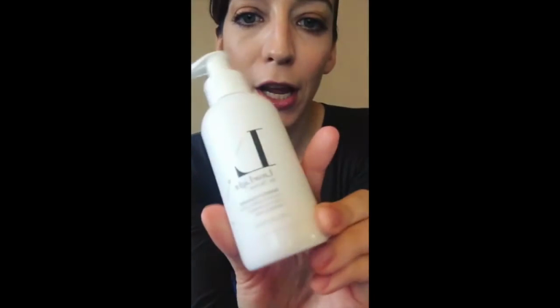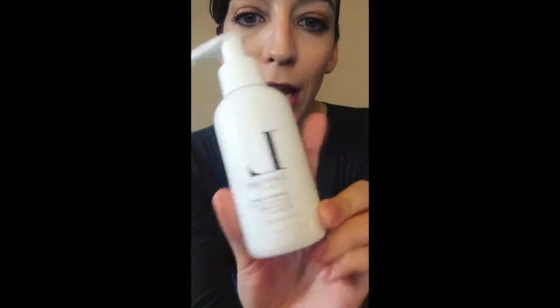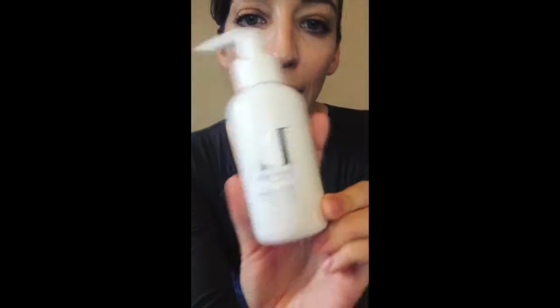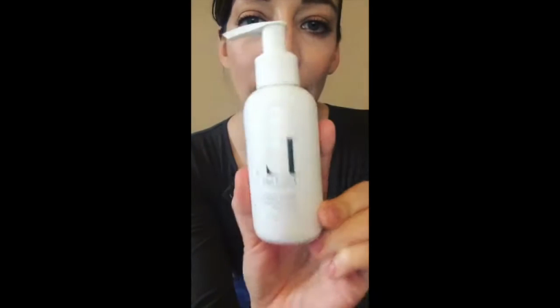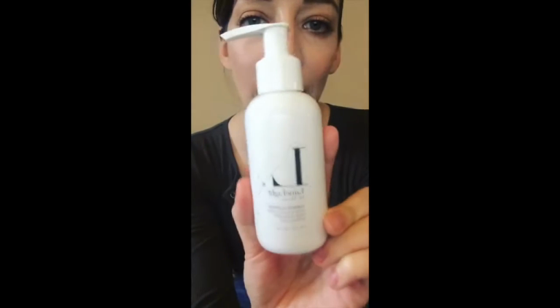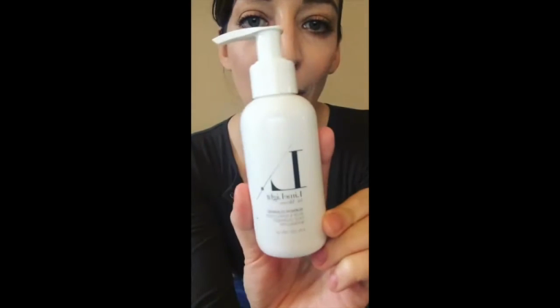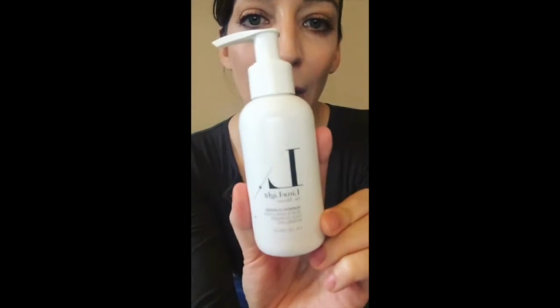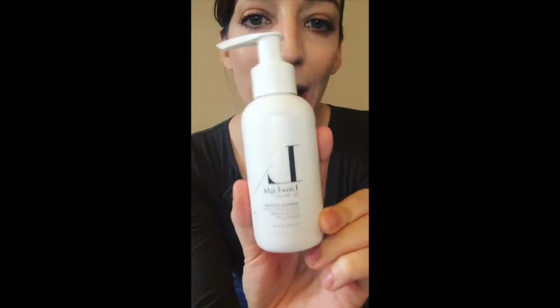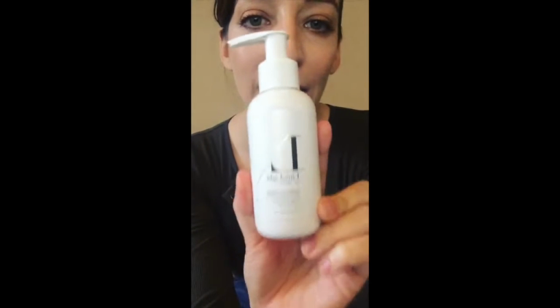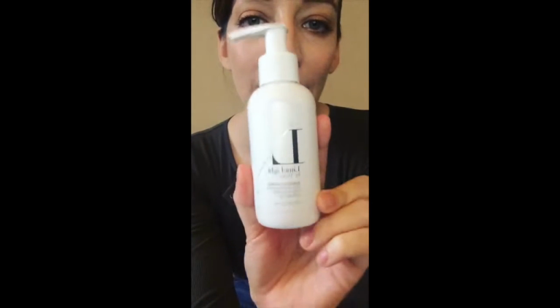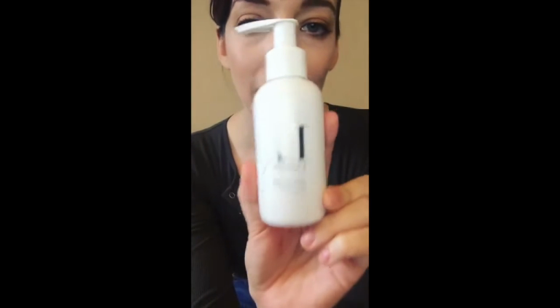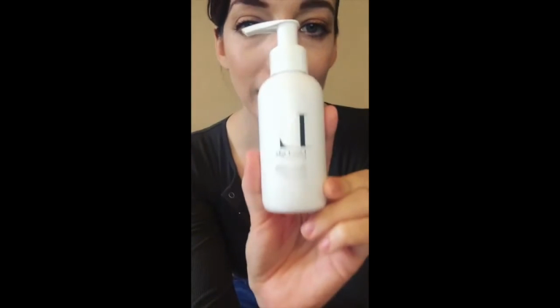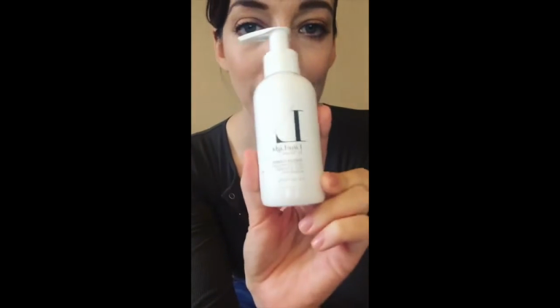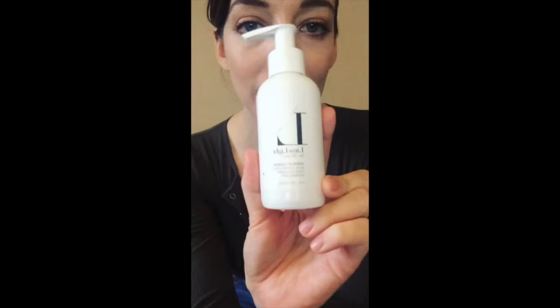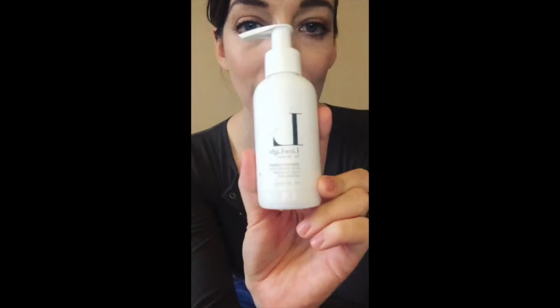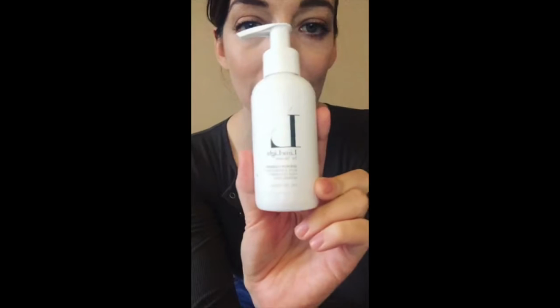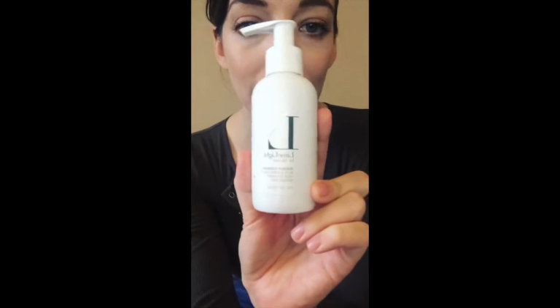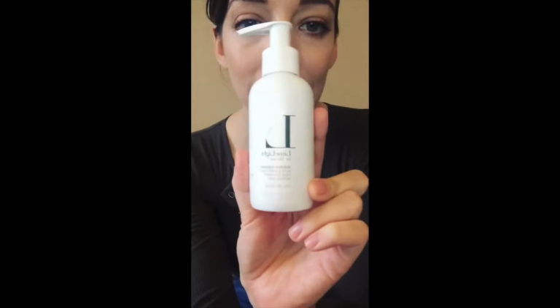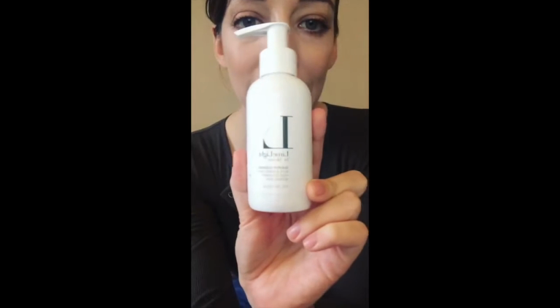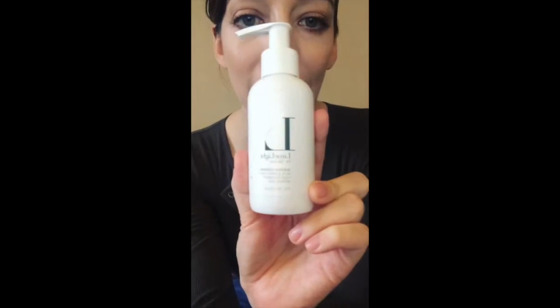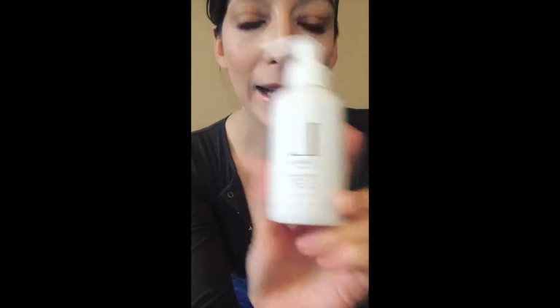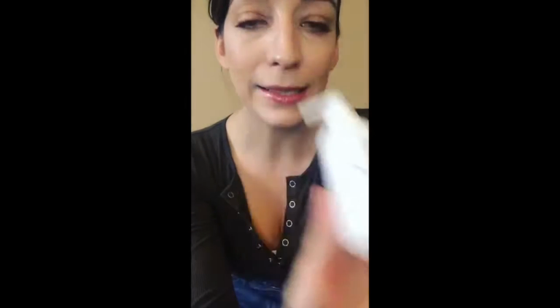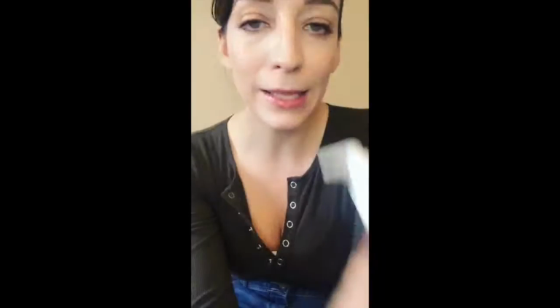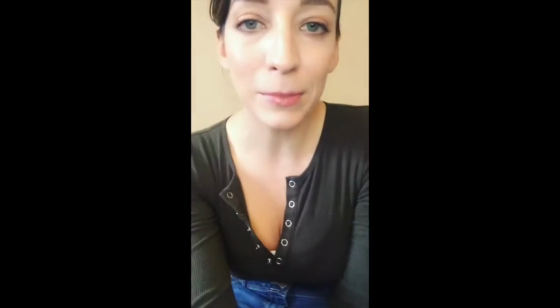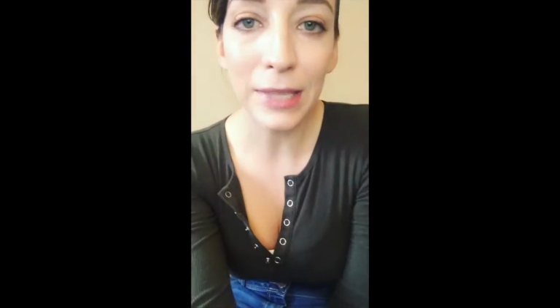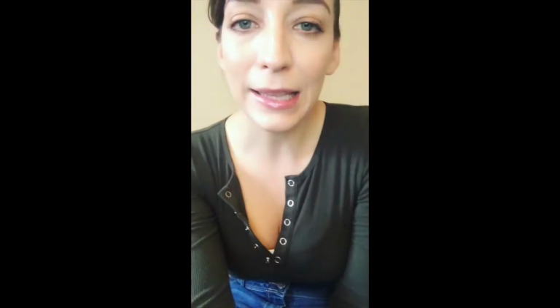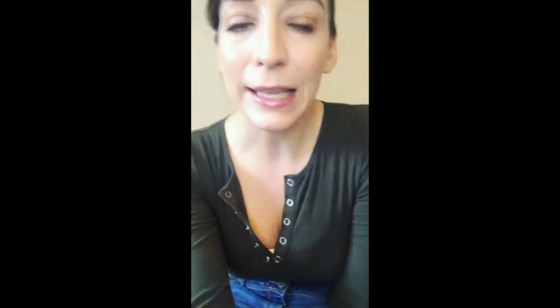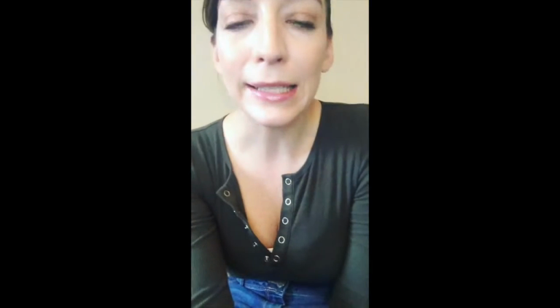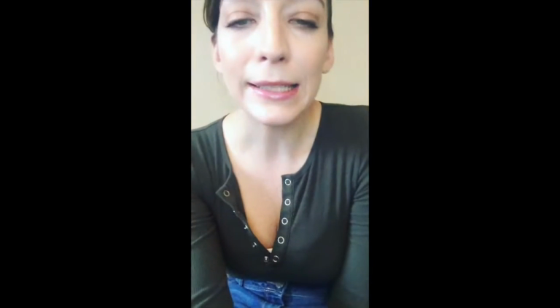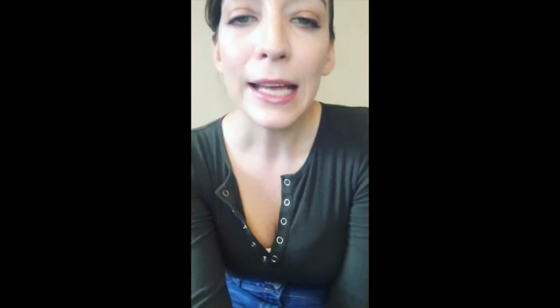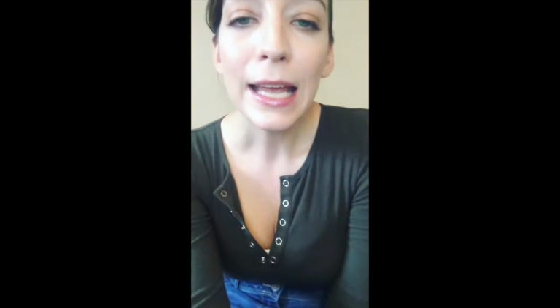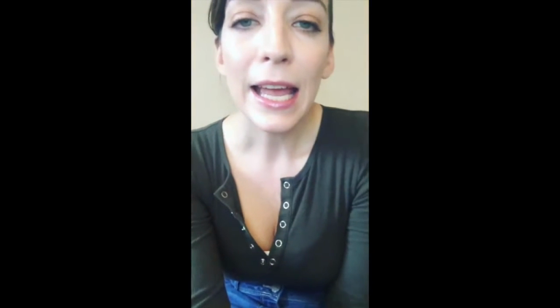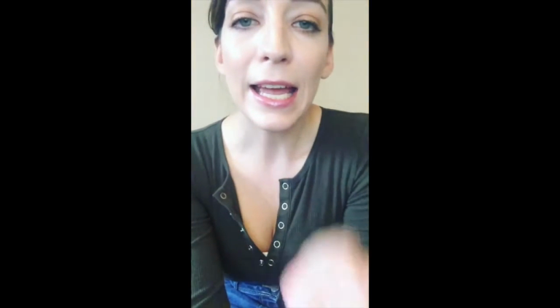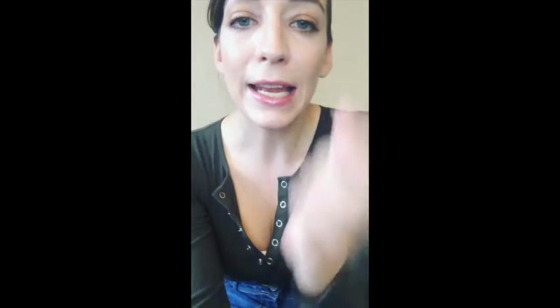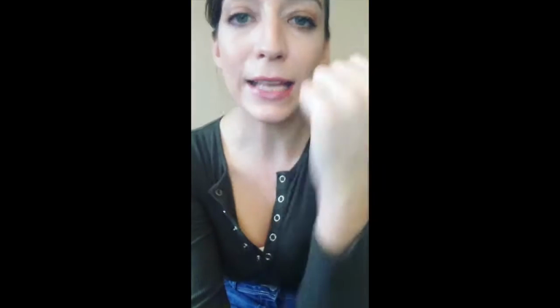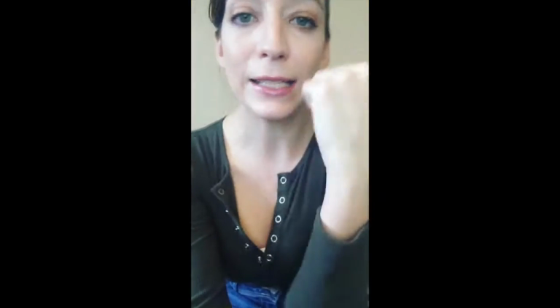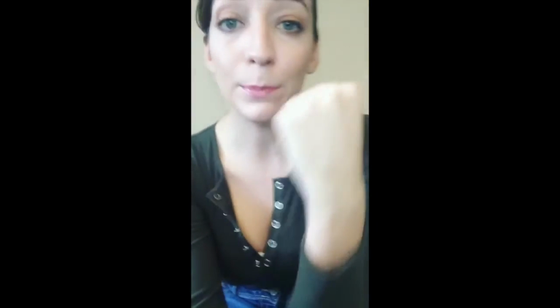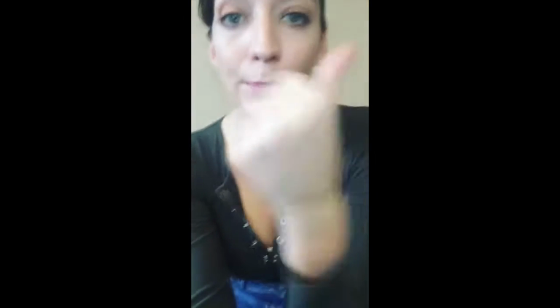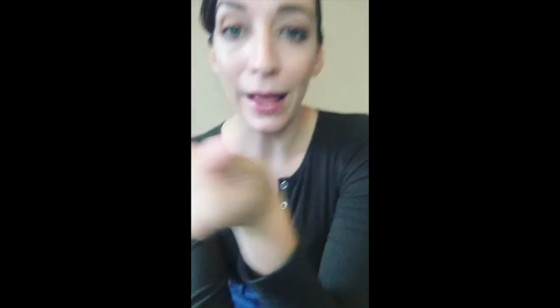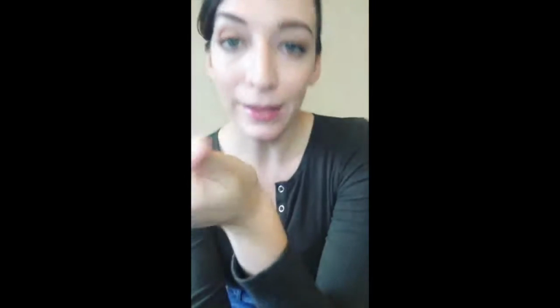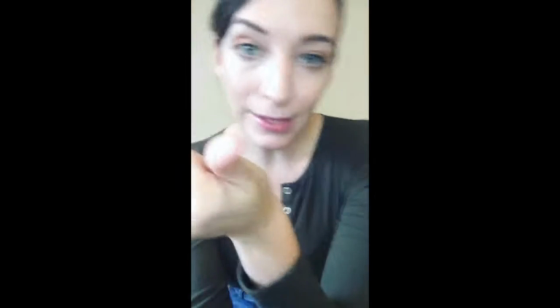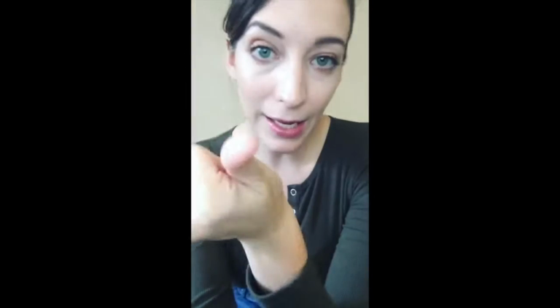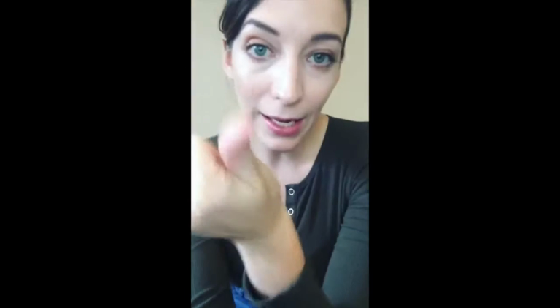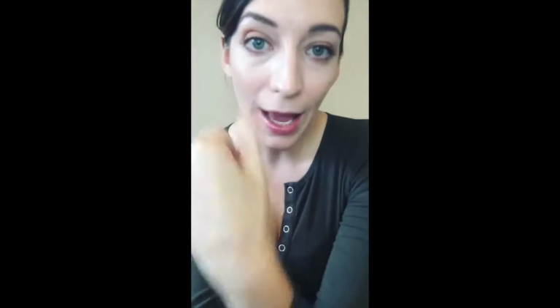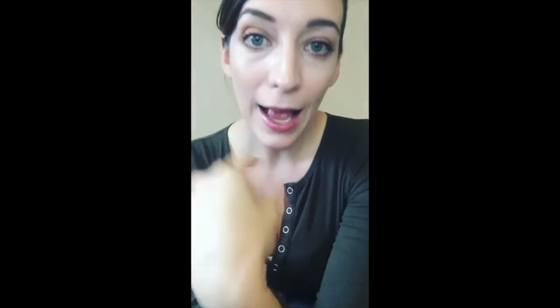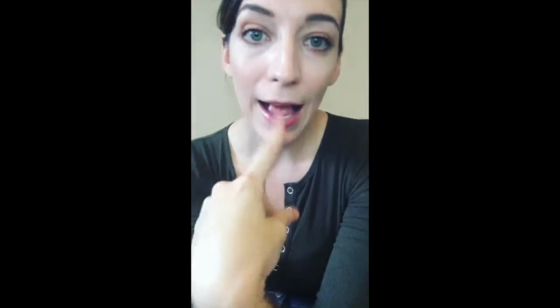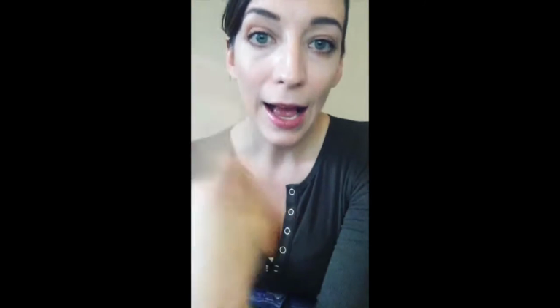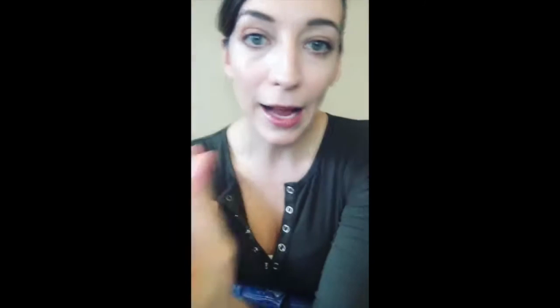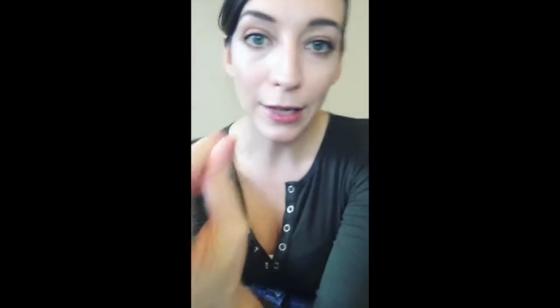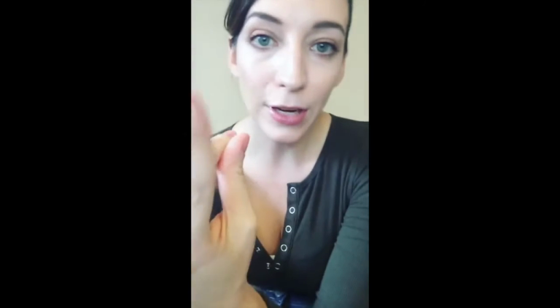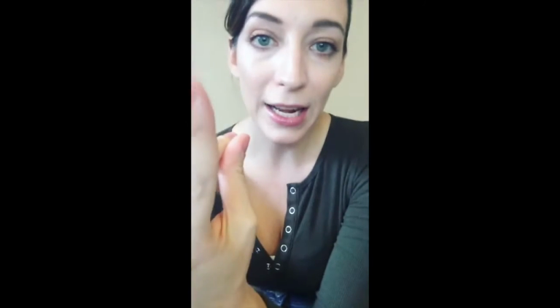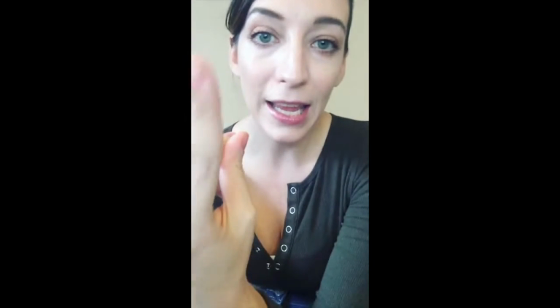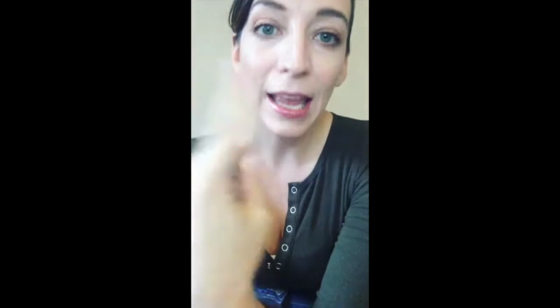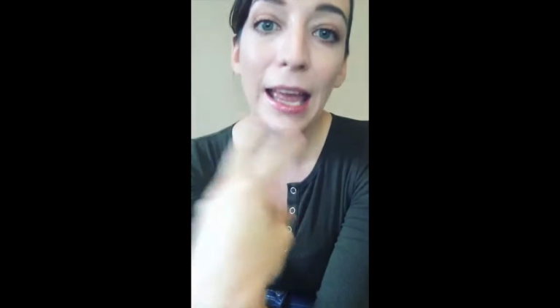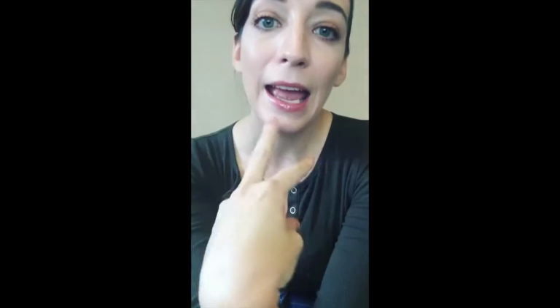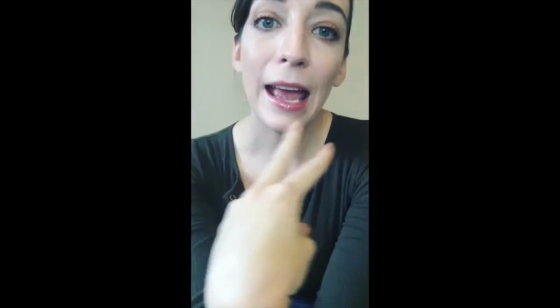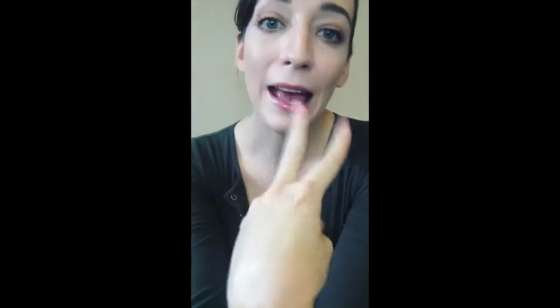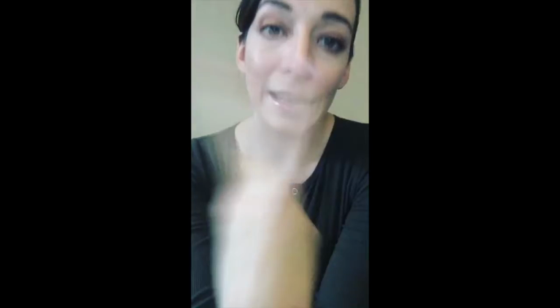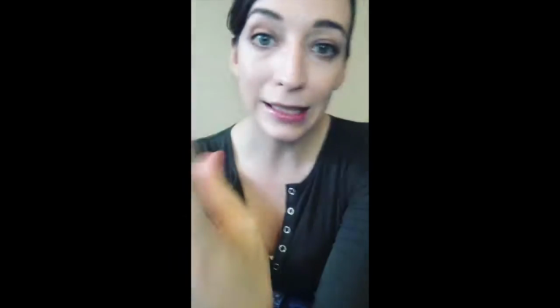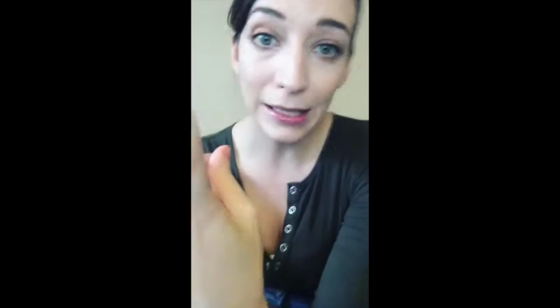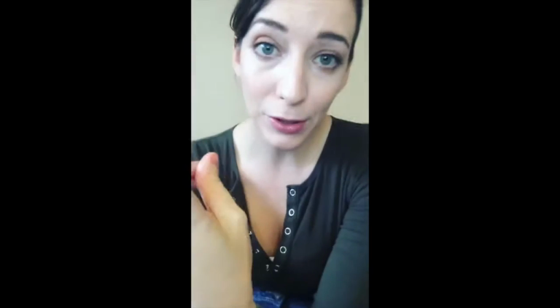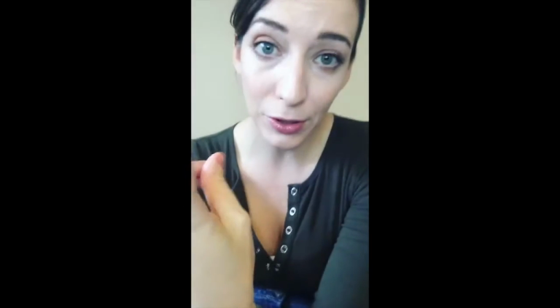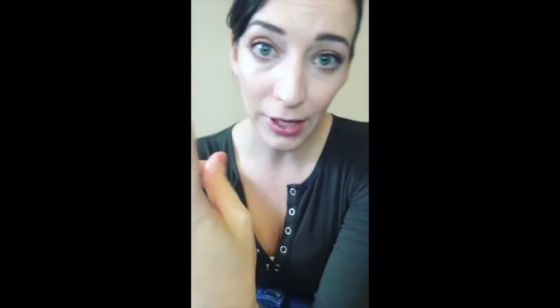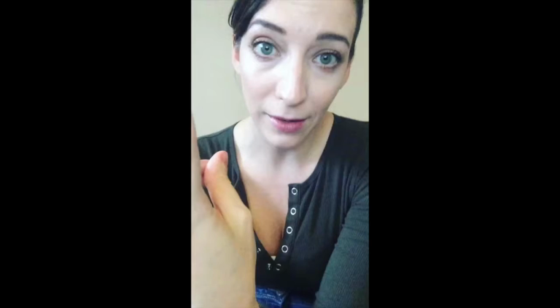The first product I'm recommending is the Quench Cleanser. It comes like this — it is balancing, hydrating, and cleans your skin.